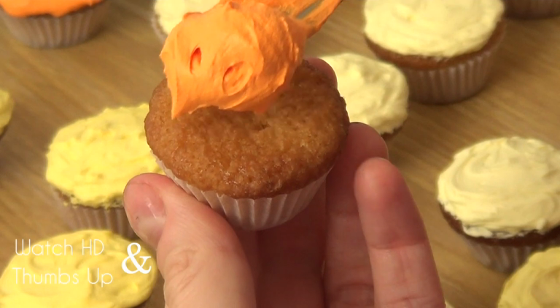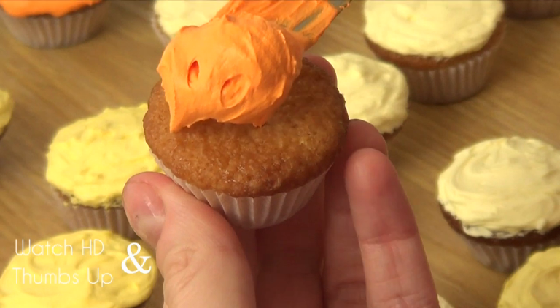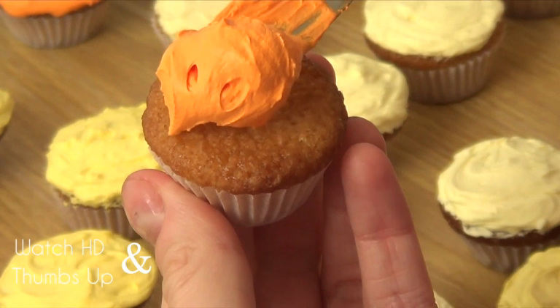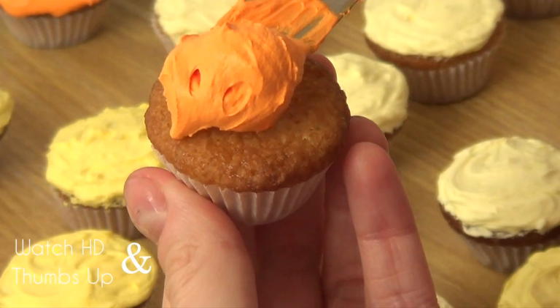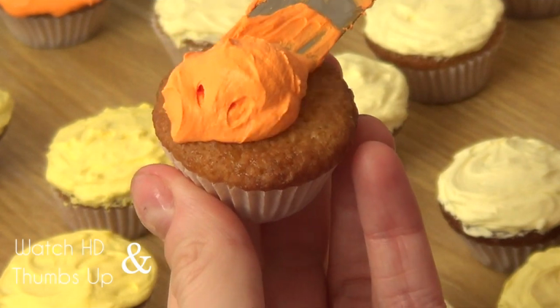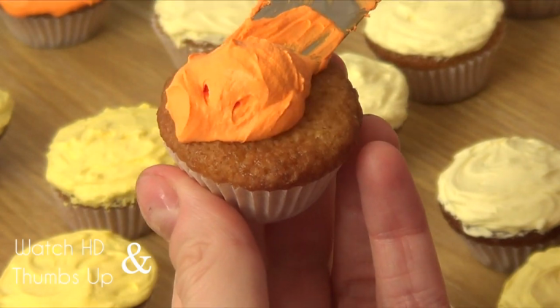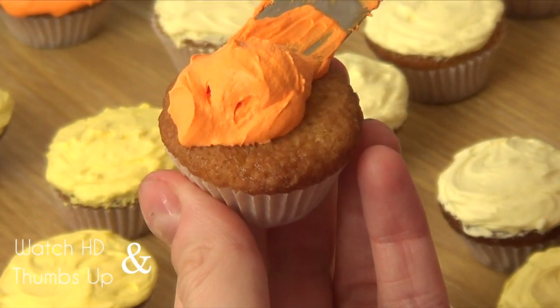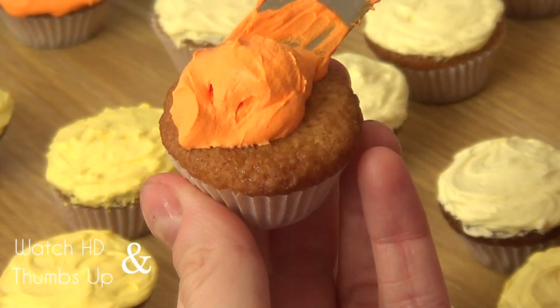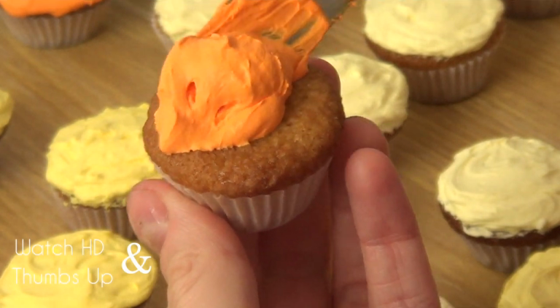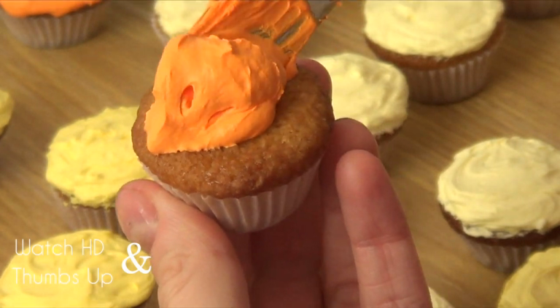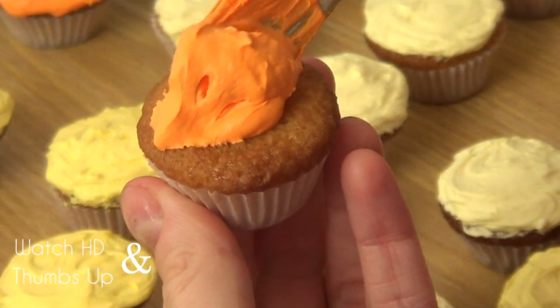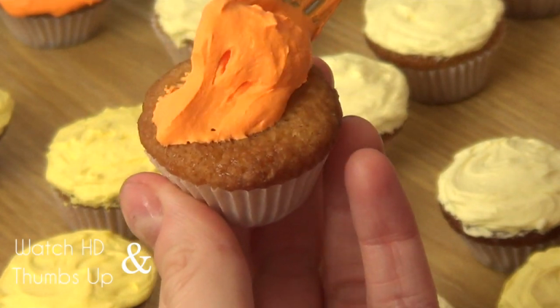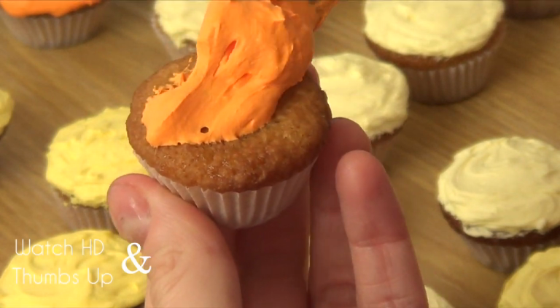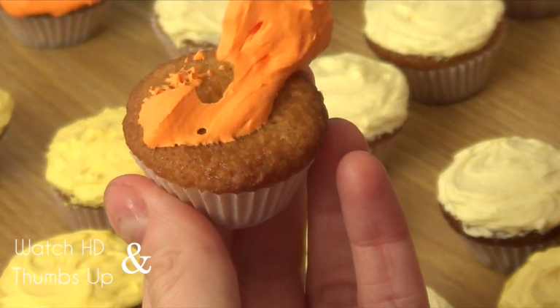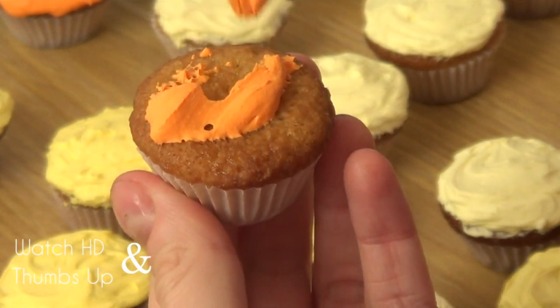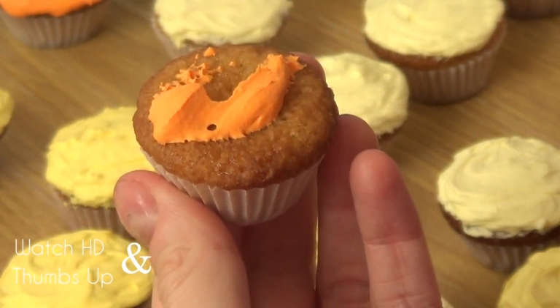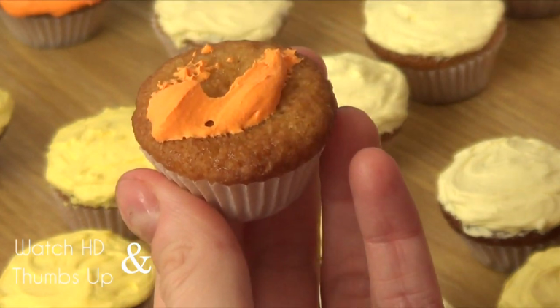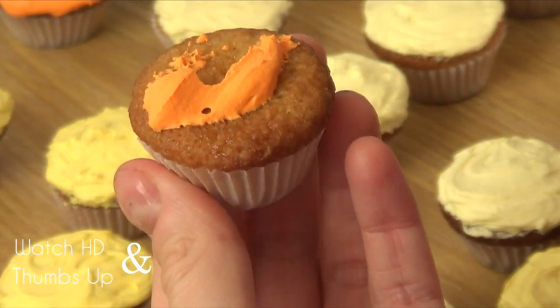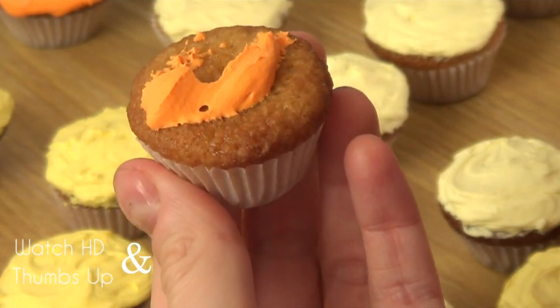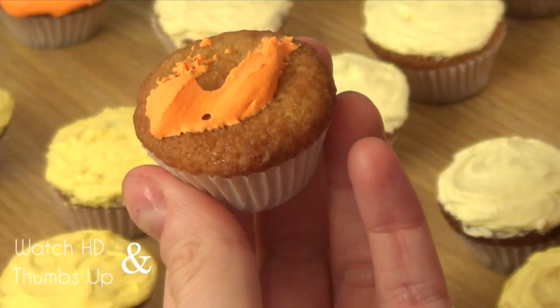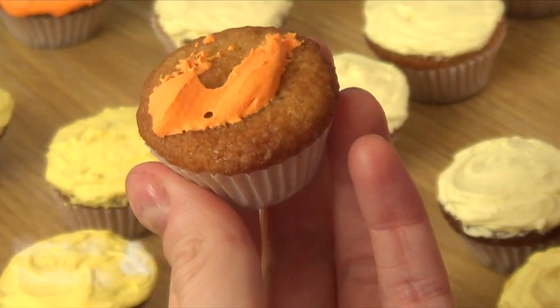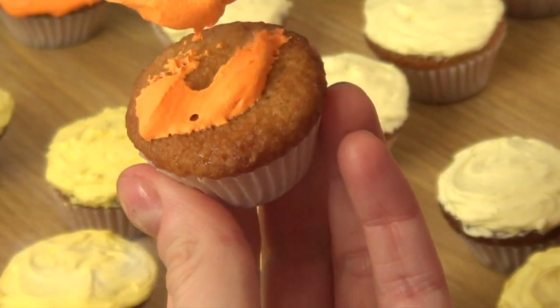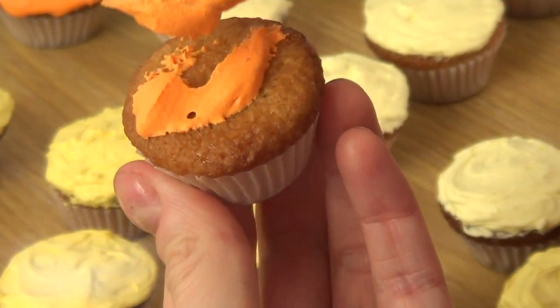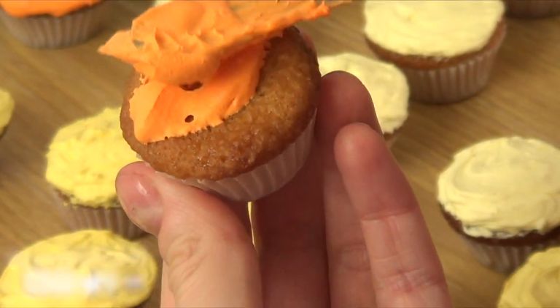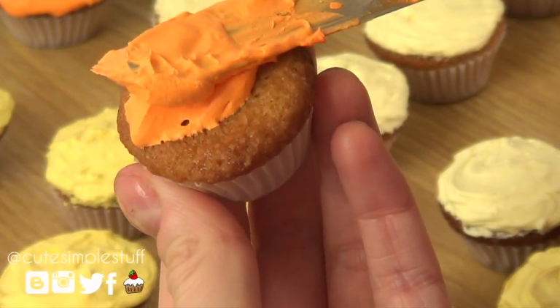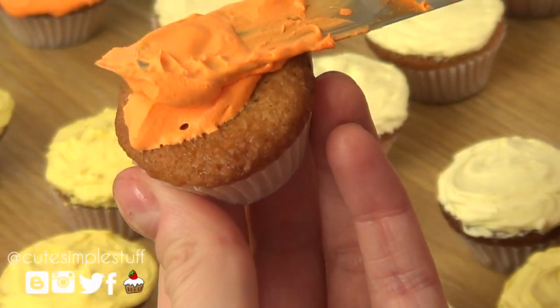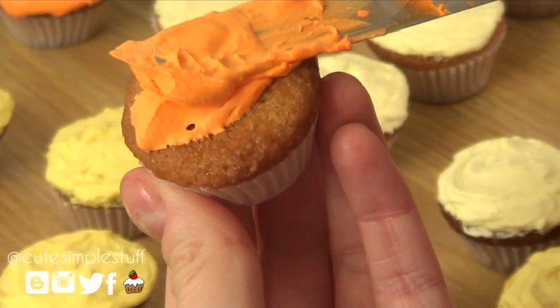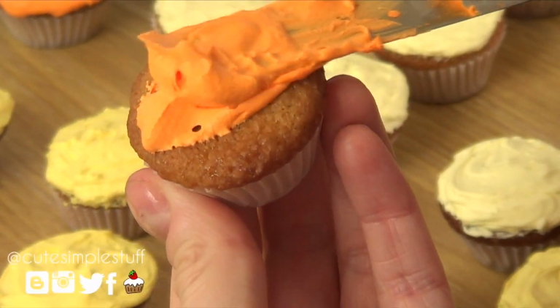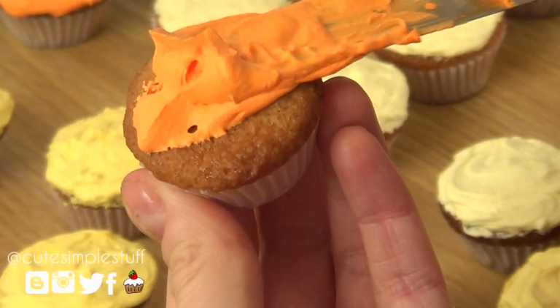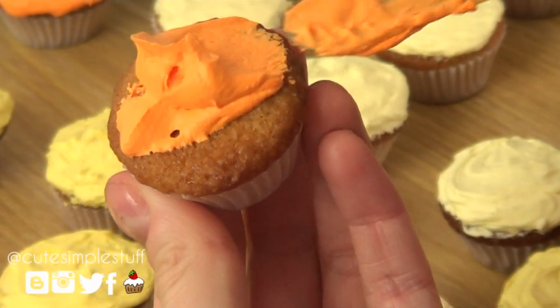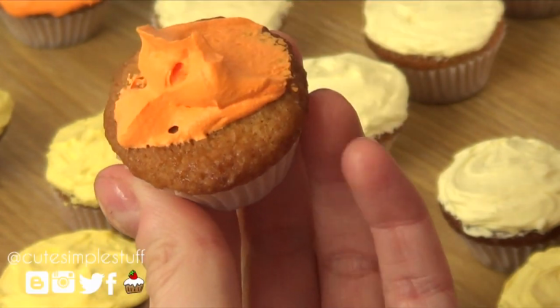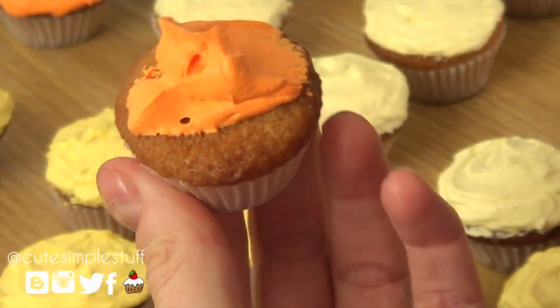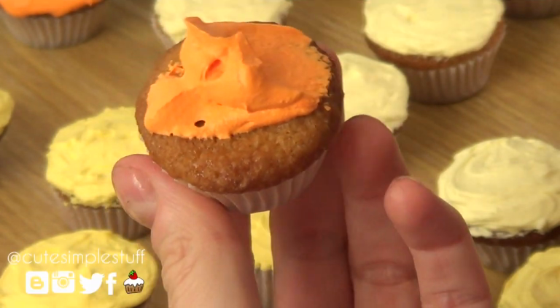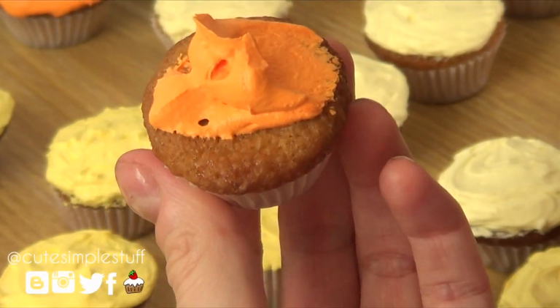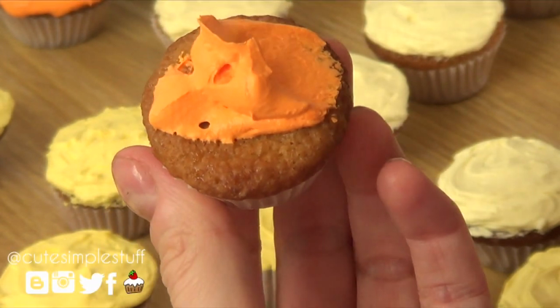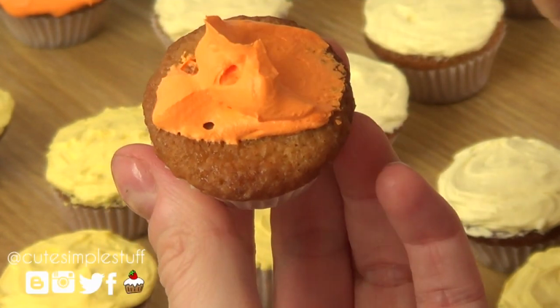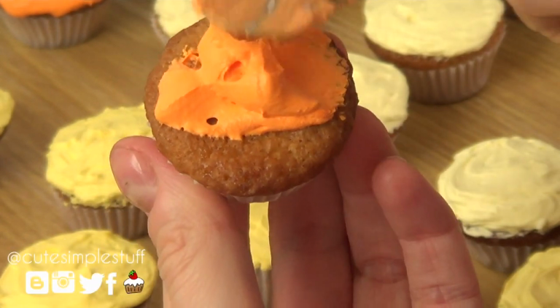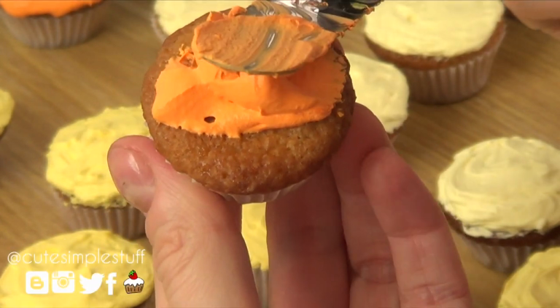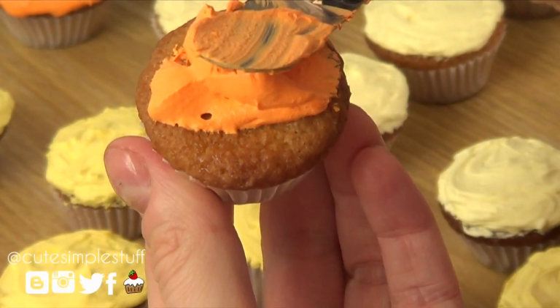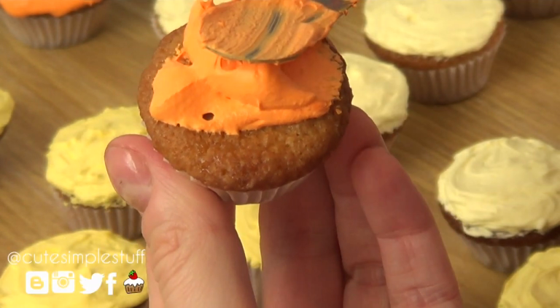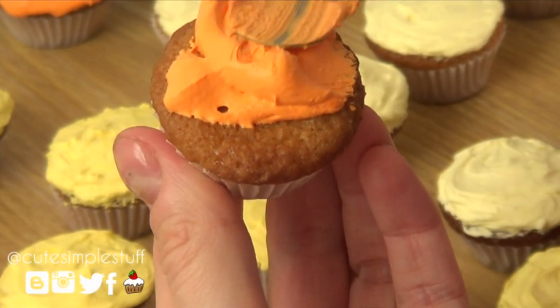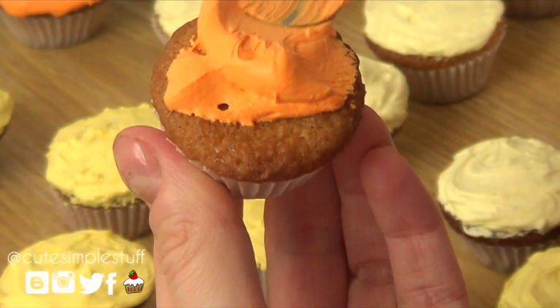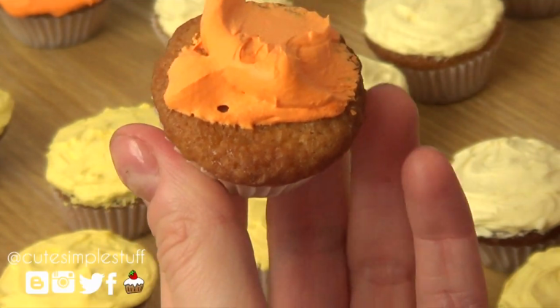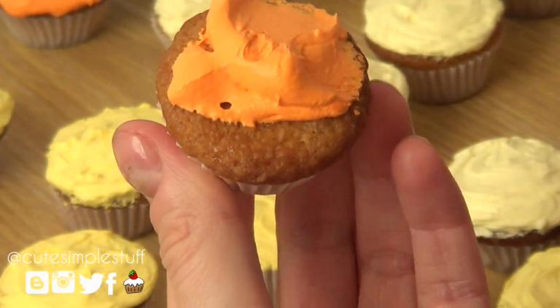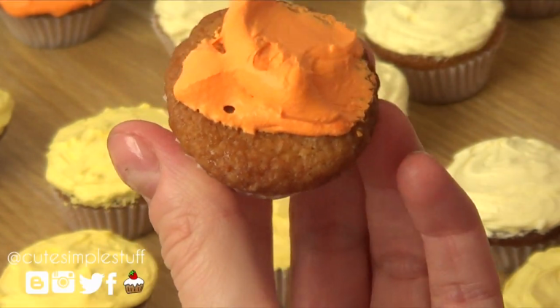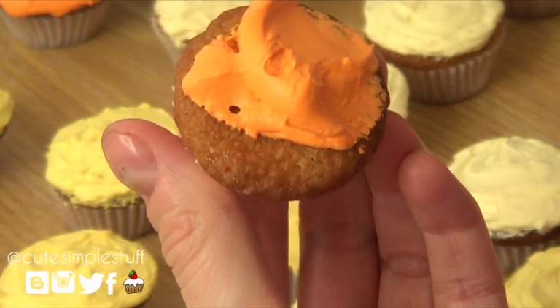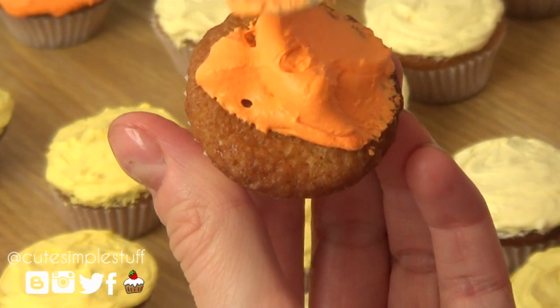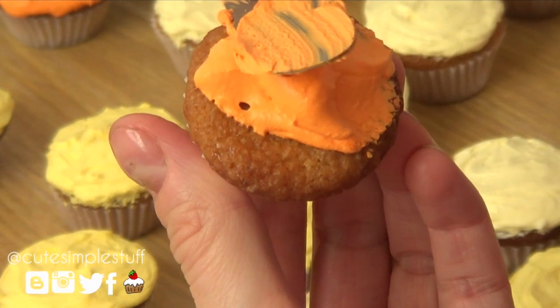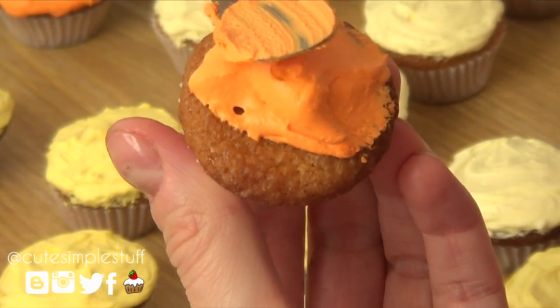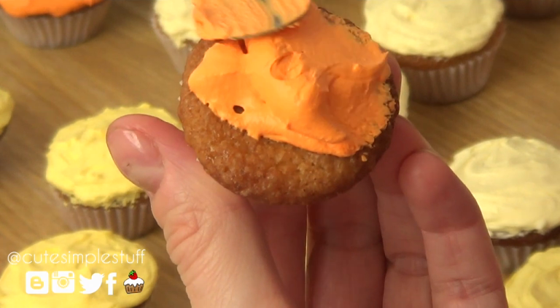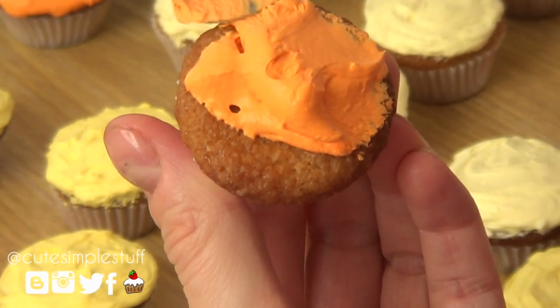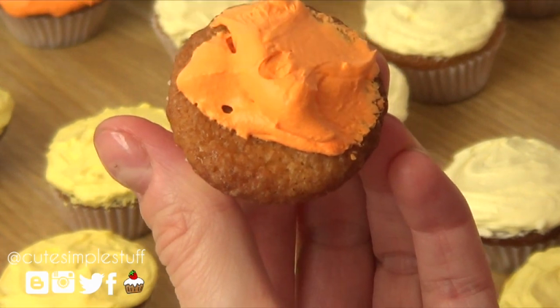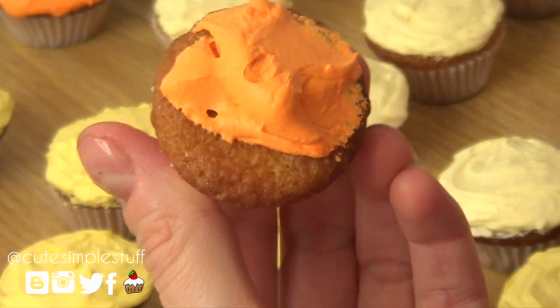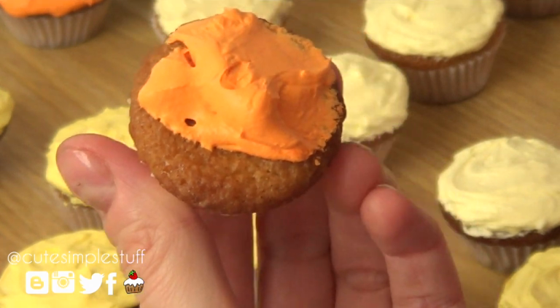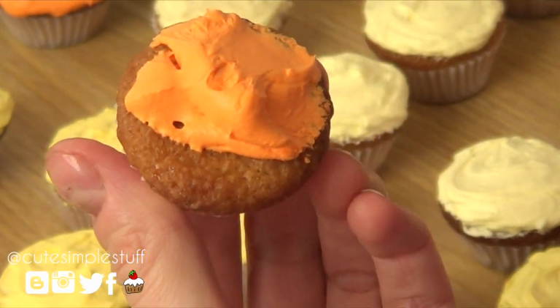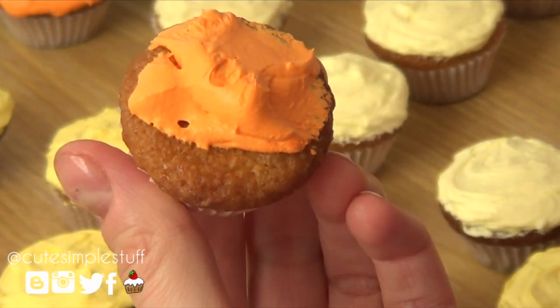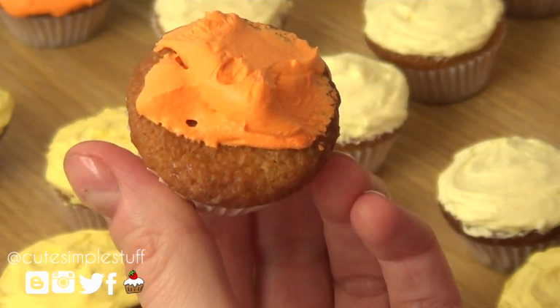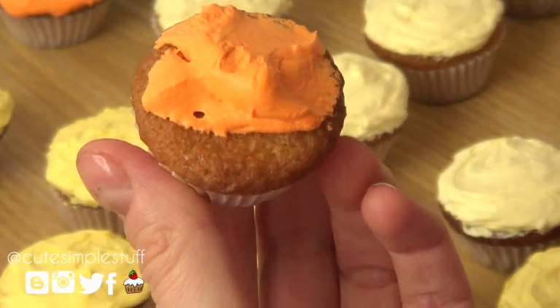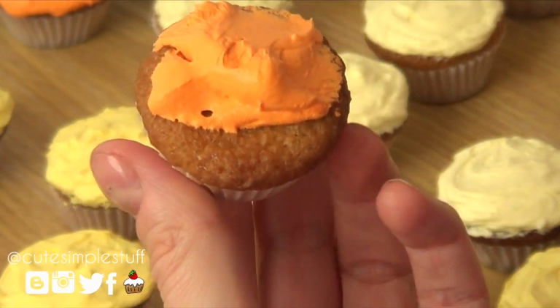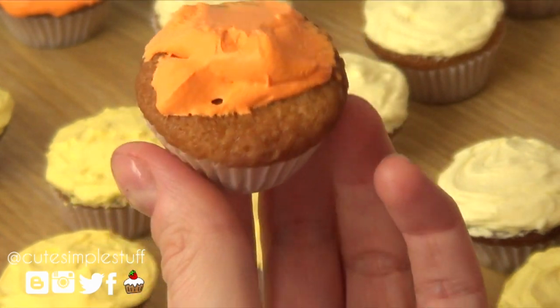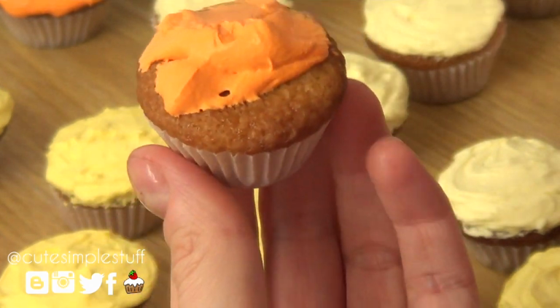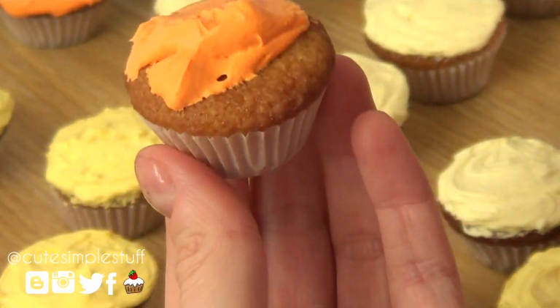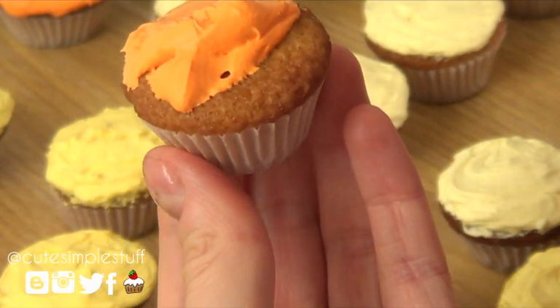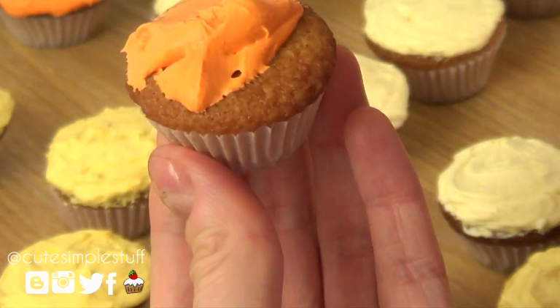Hey guys, it's Rene and welcome to Asserts for the Weekend. Today we're going to be frosting cupcakes and I'm using mini cupcakes for this project.